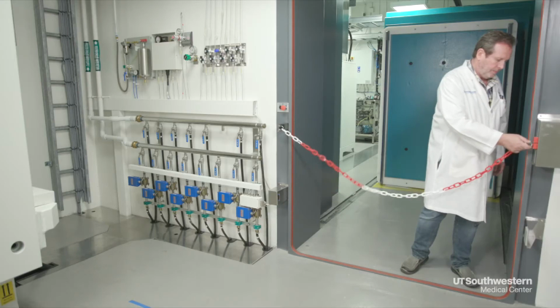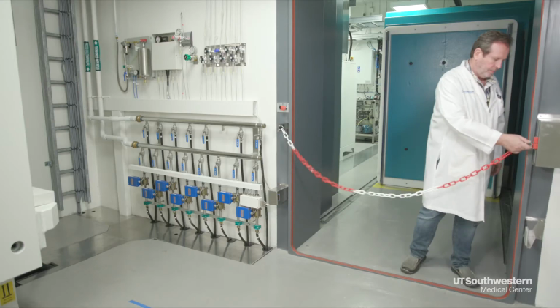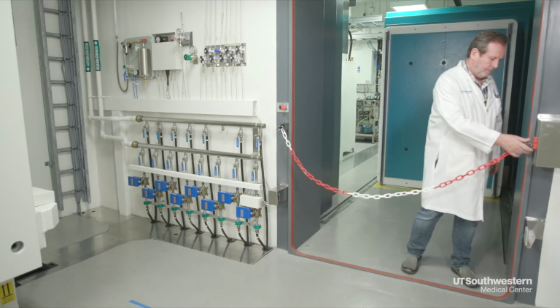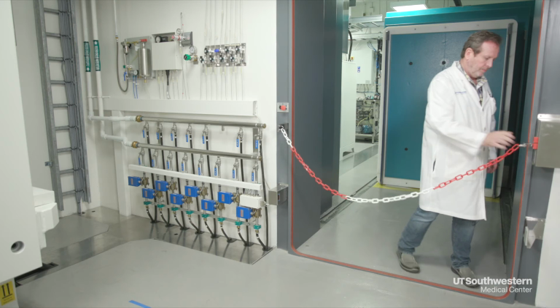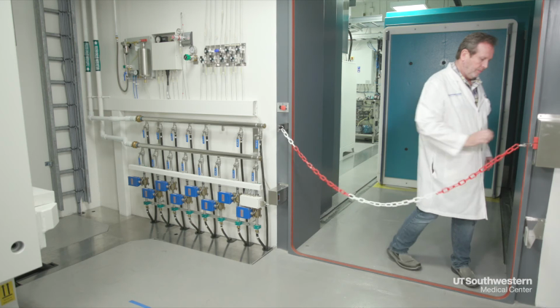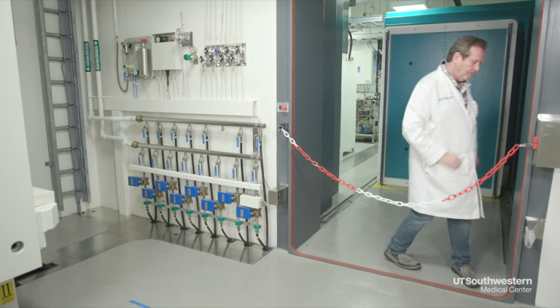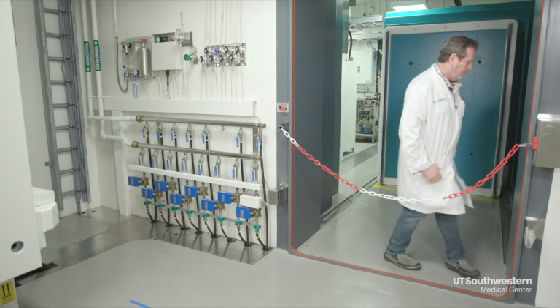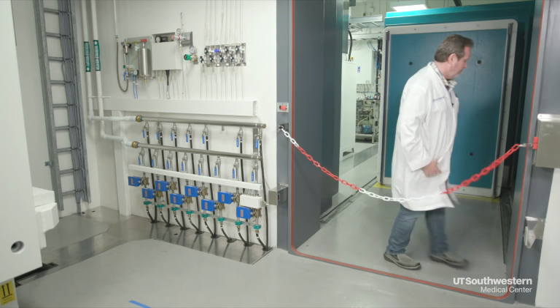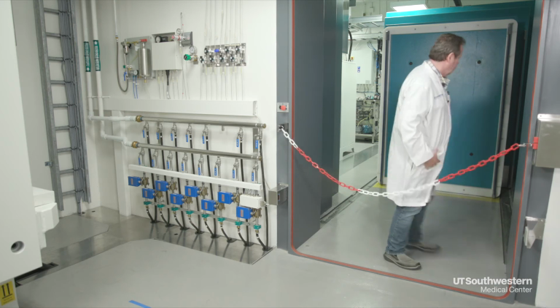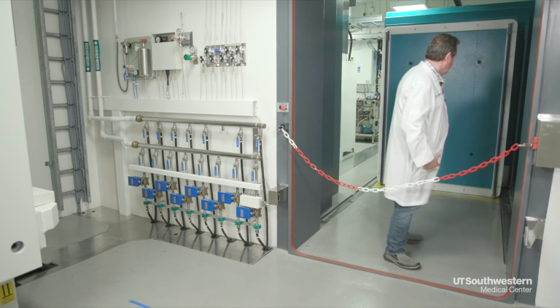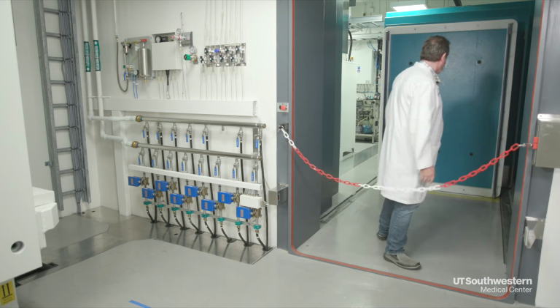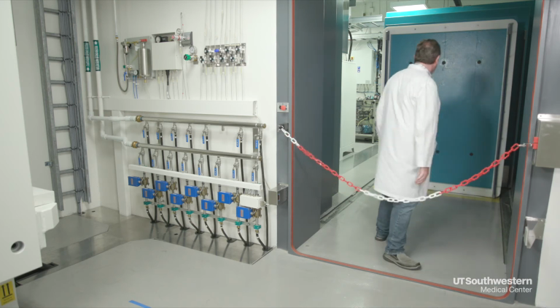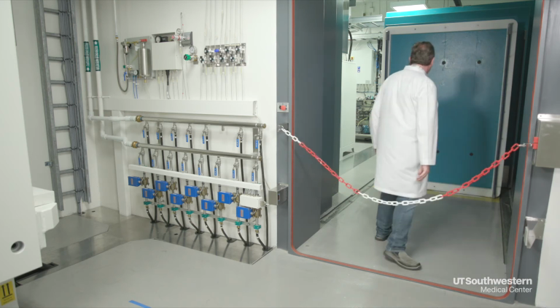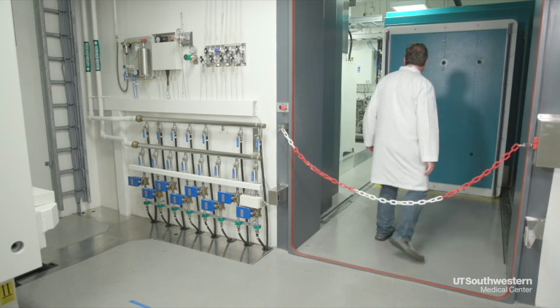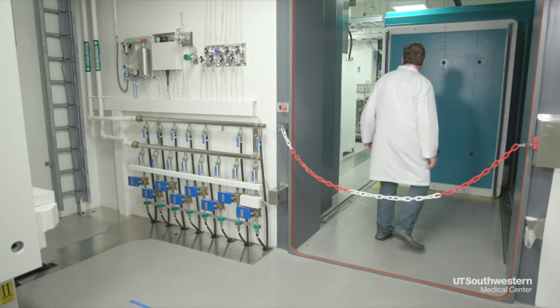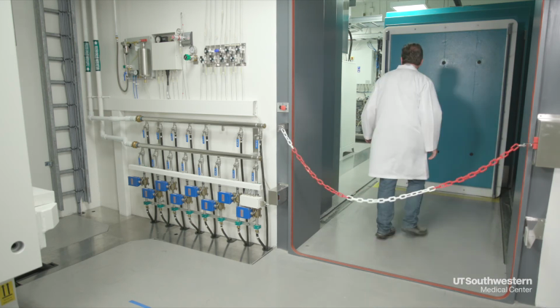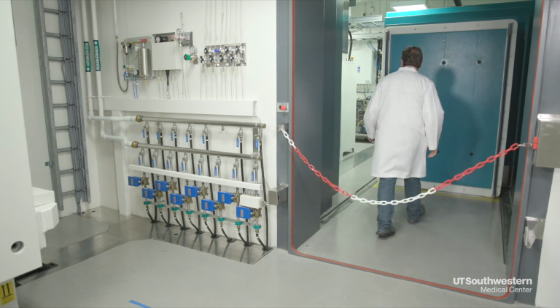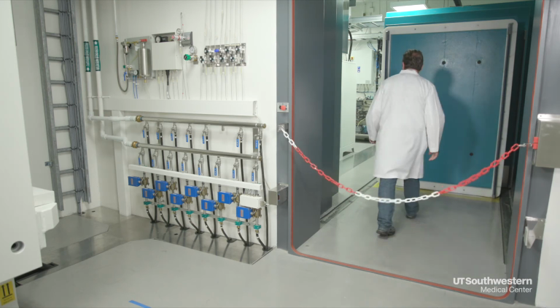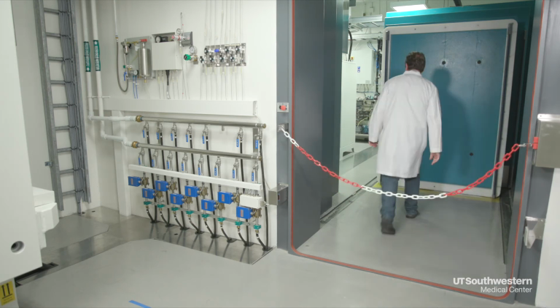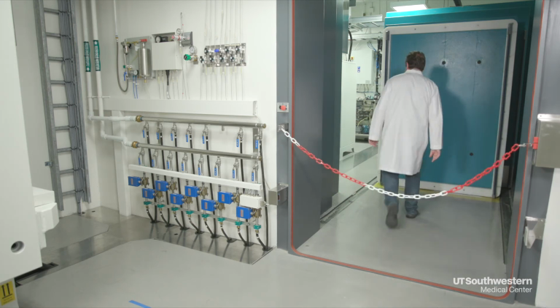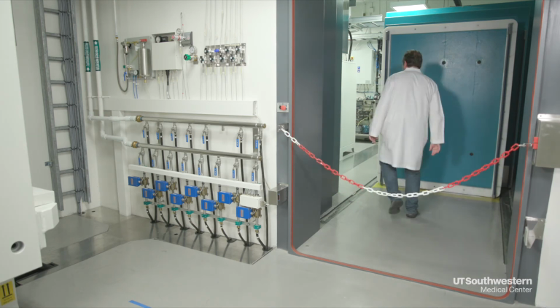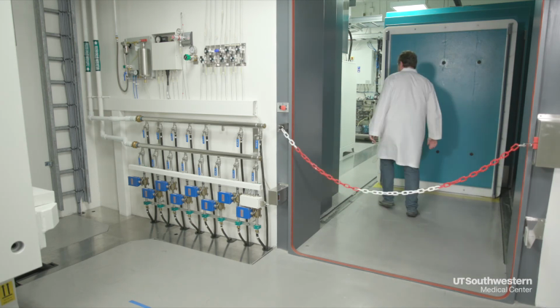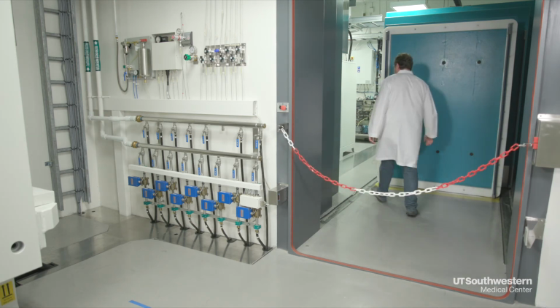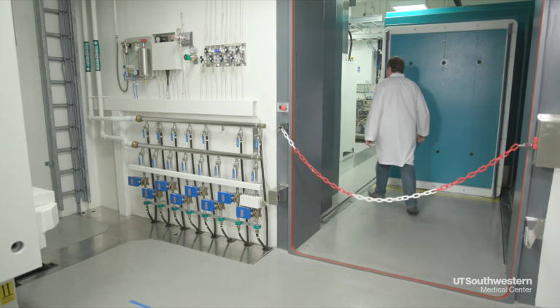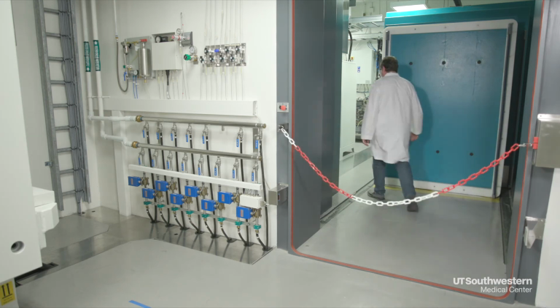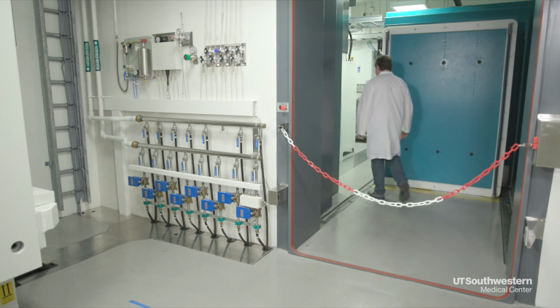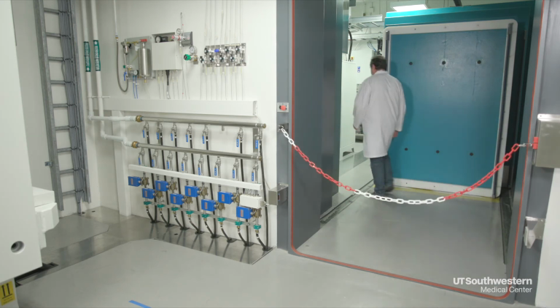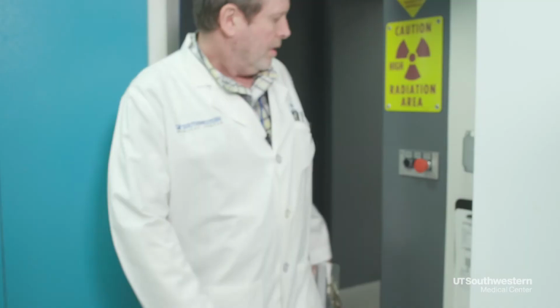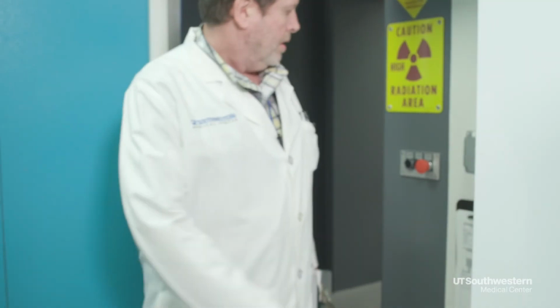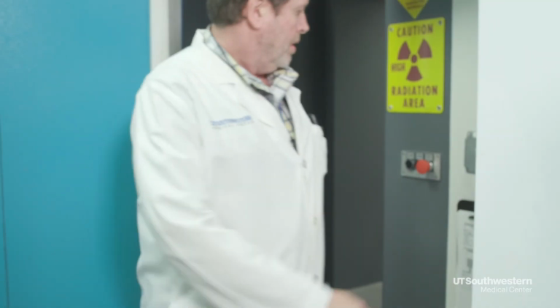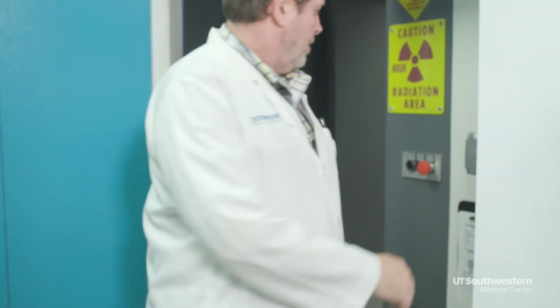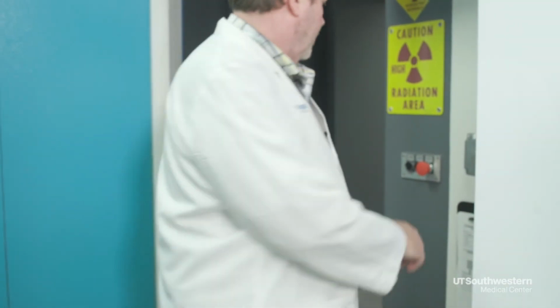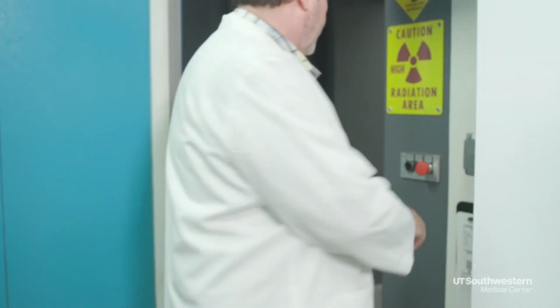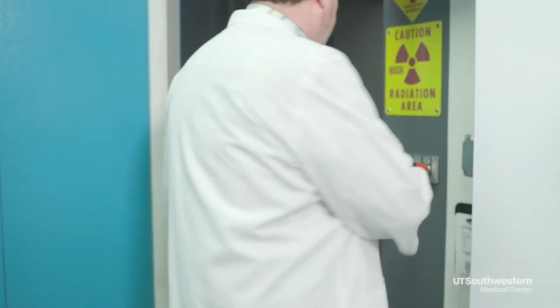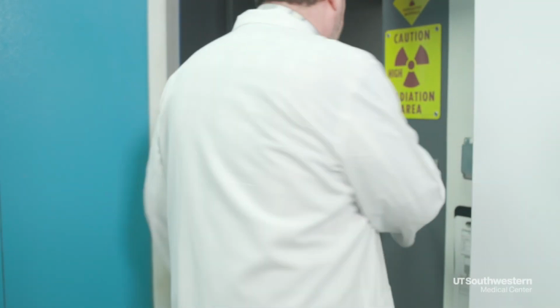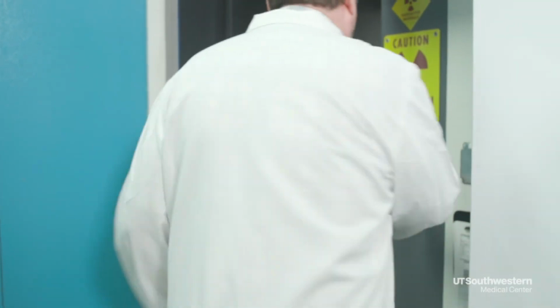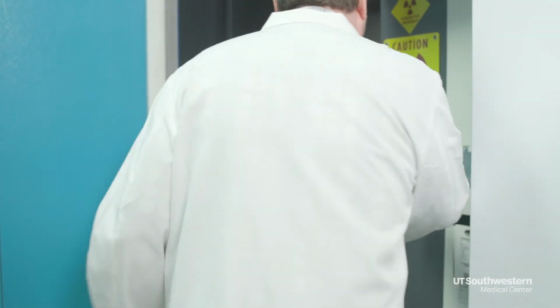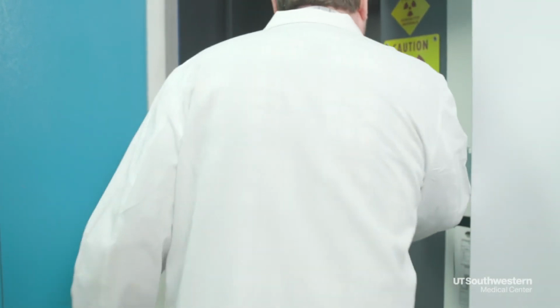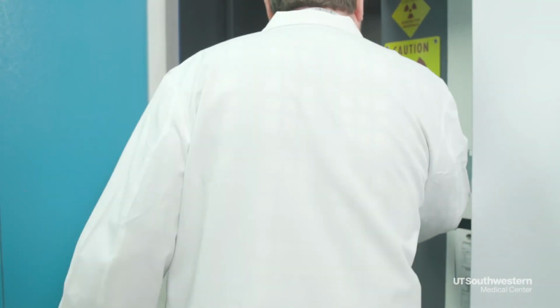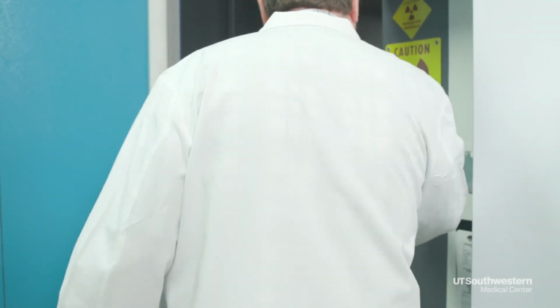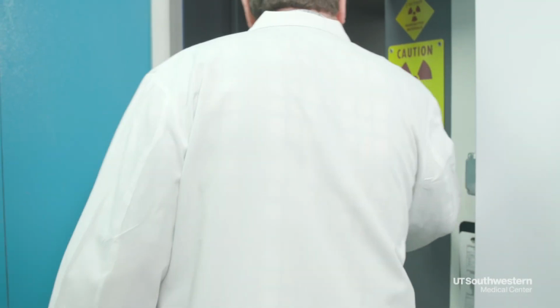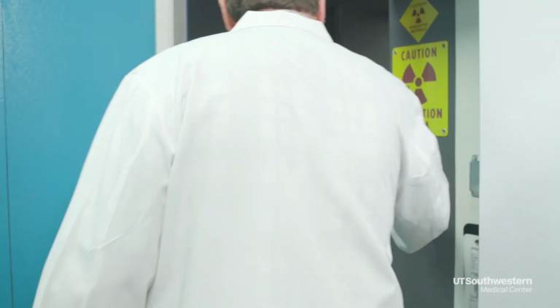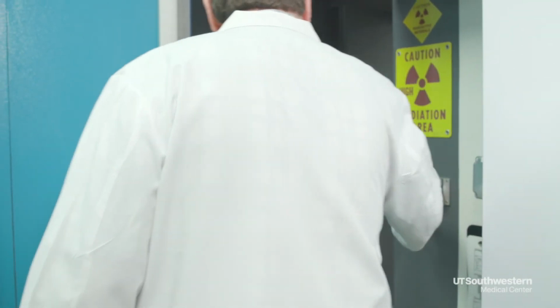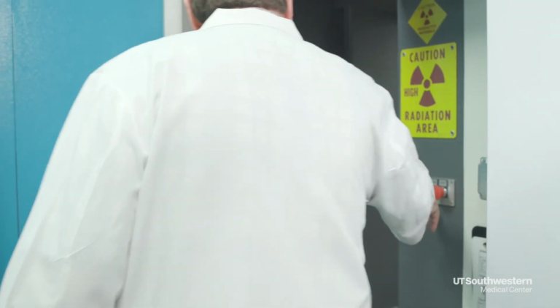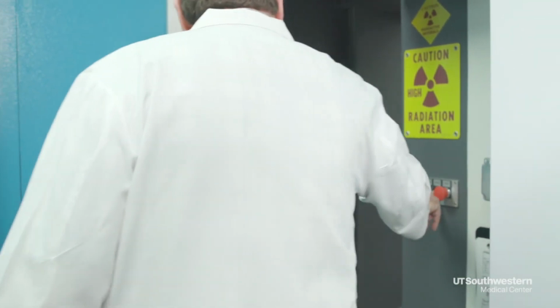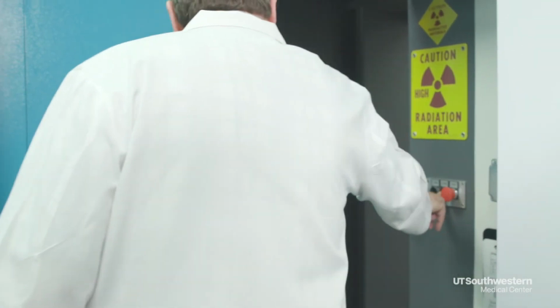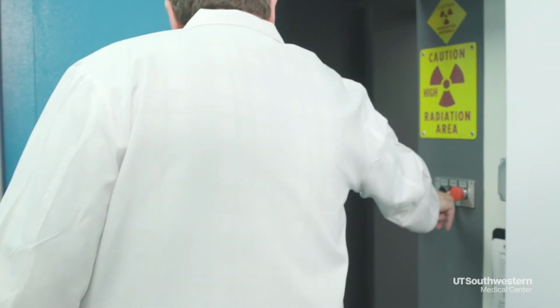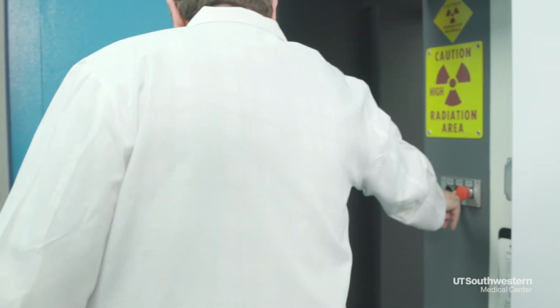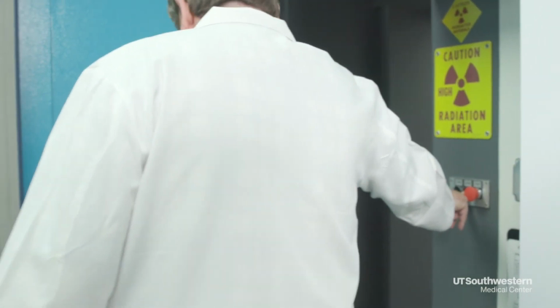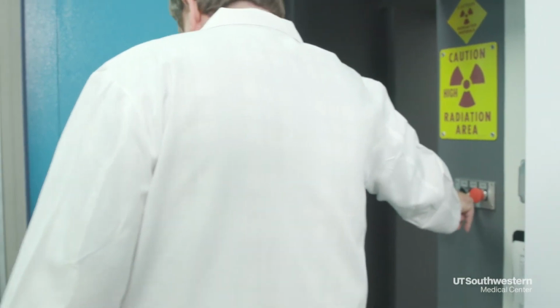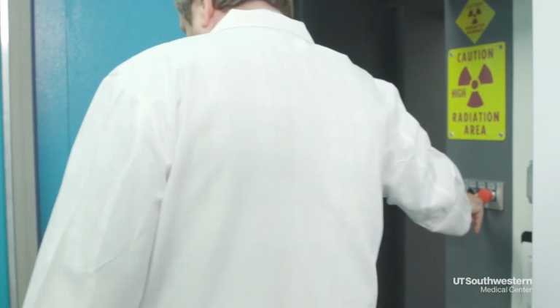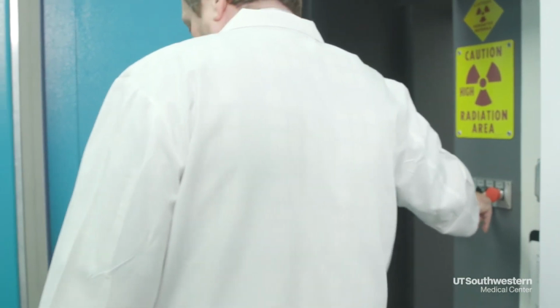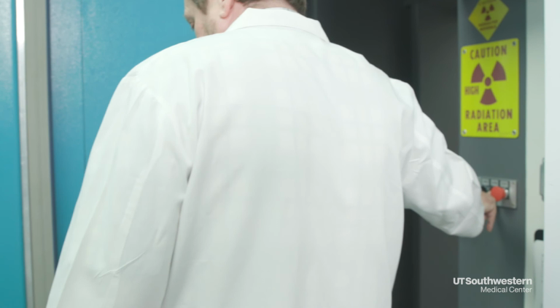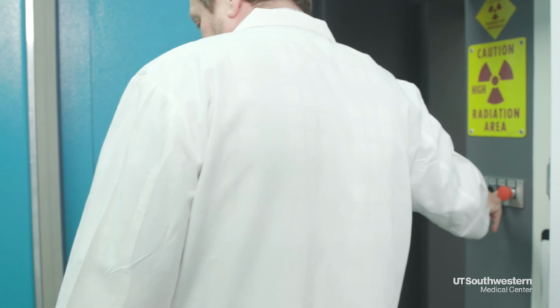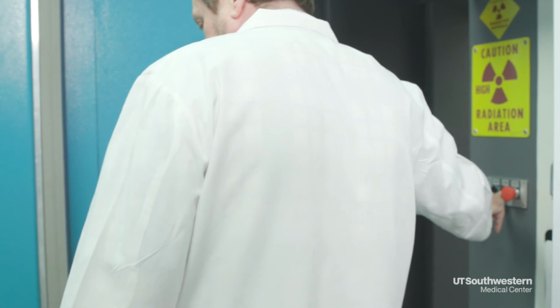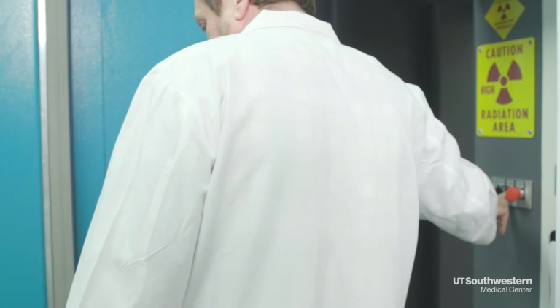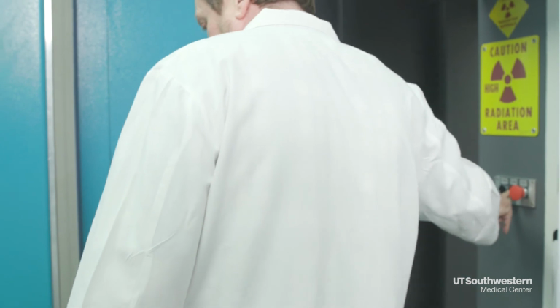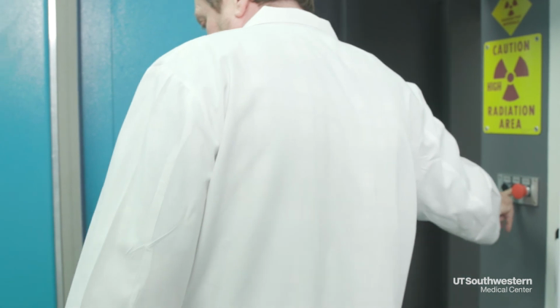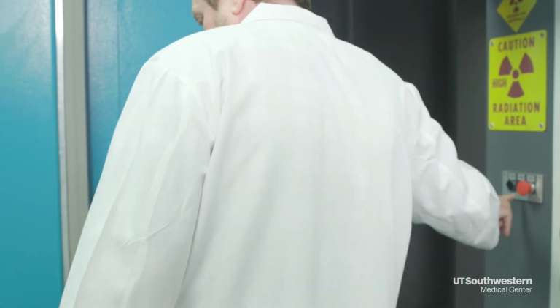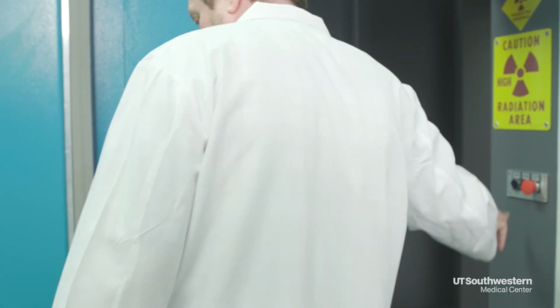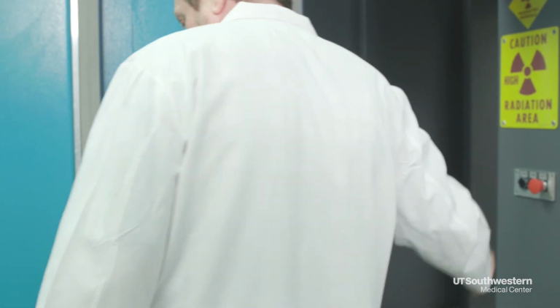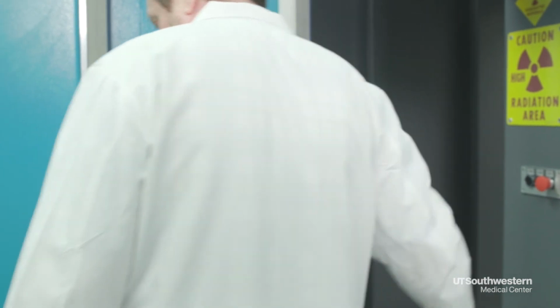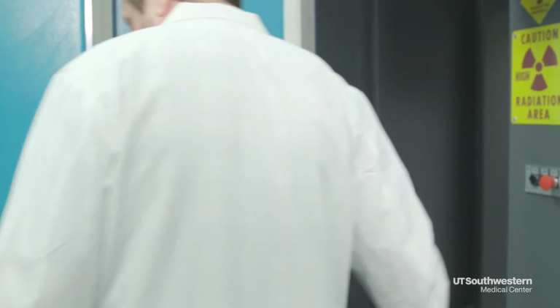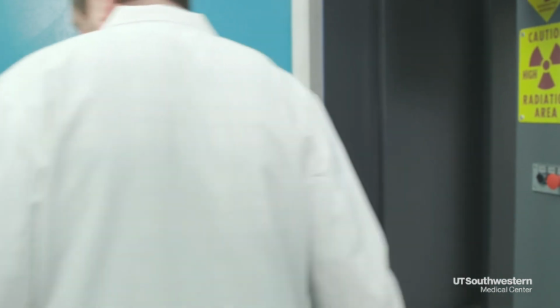Transforming the standard of care and launching a new era for nuclear medicine and molecular imaging.